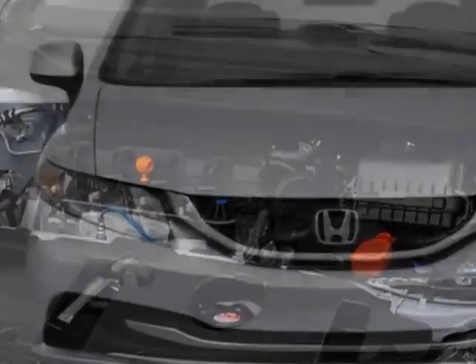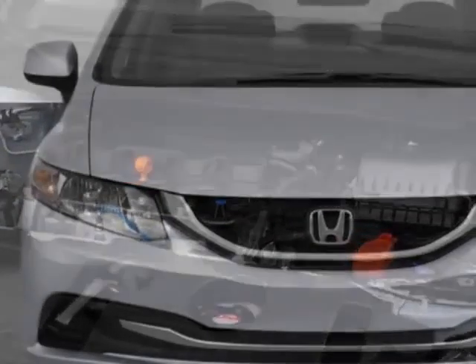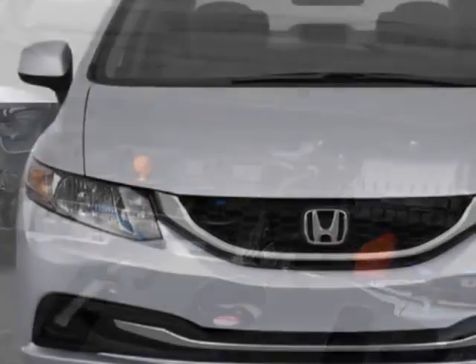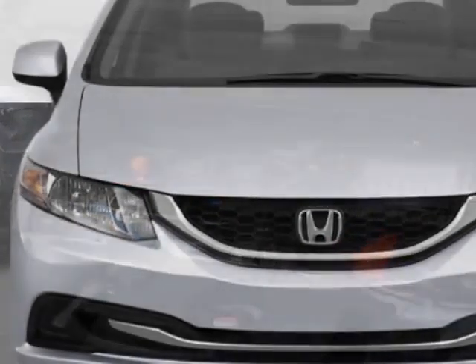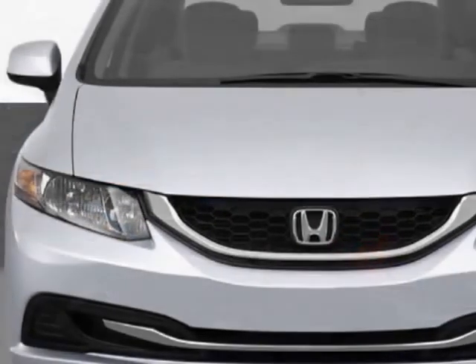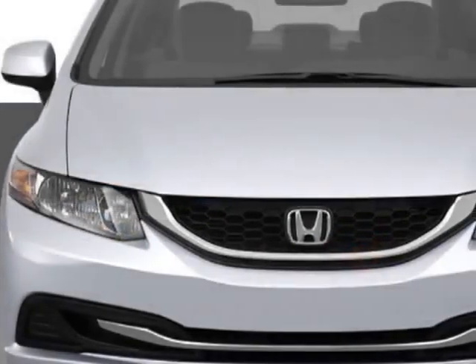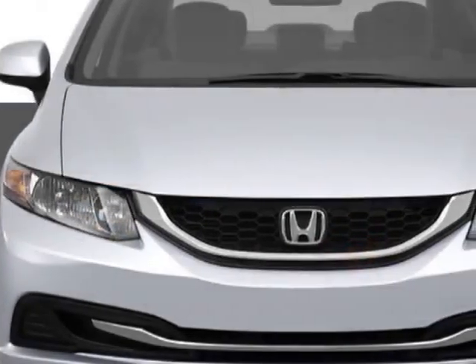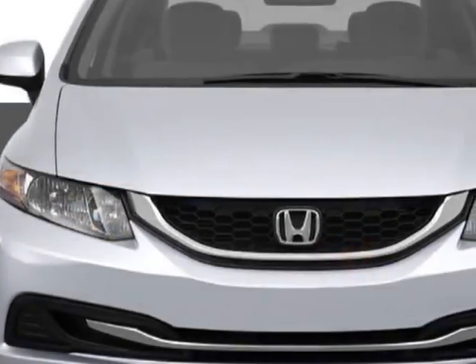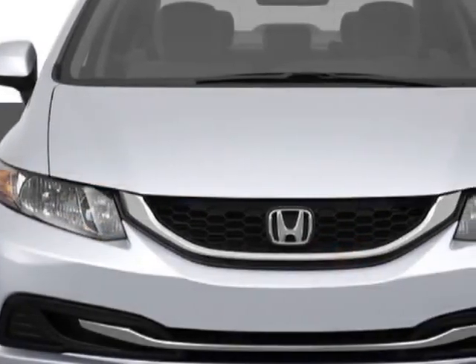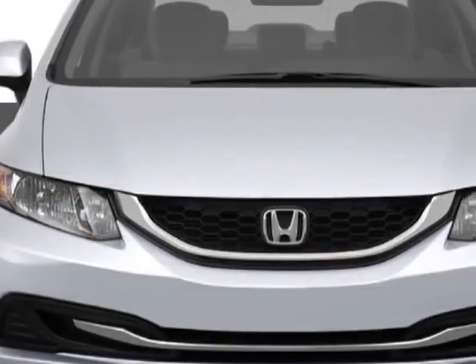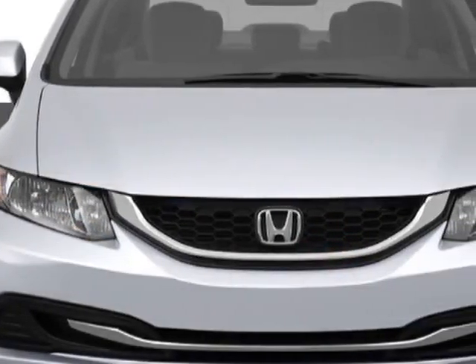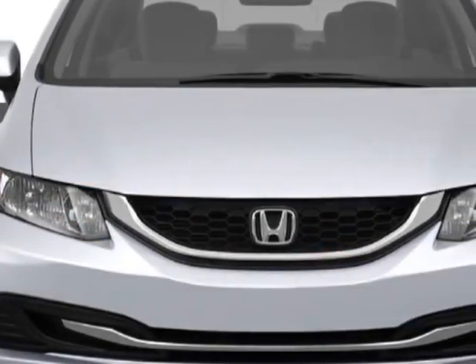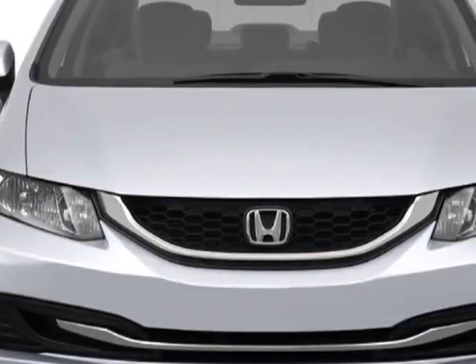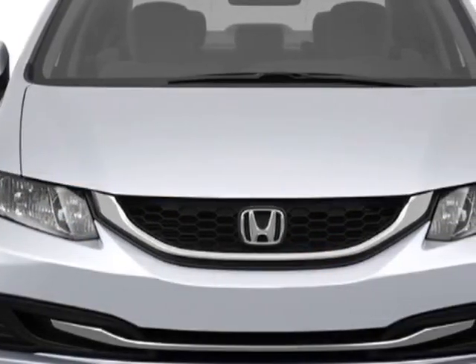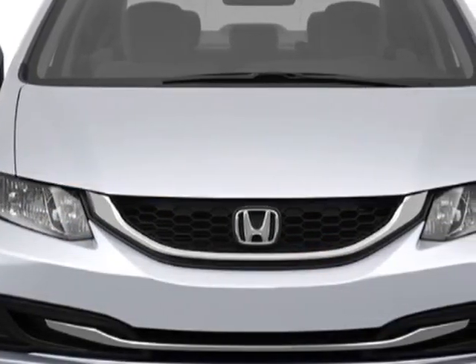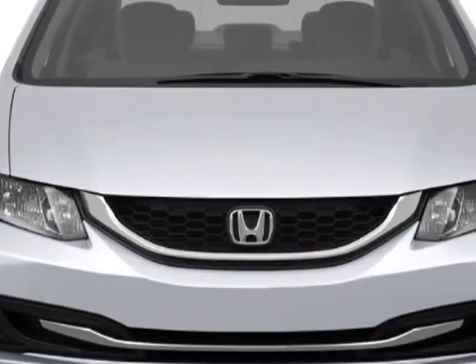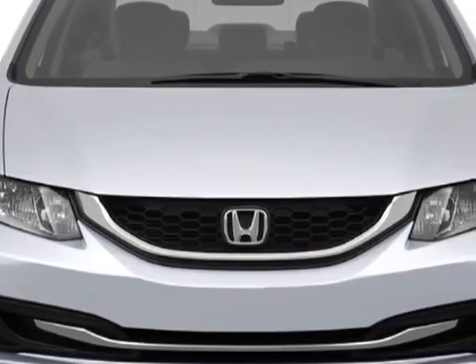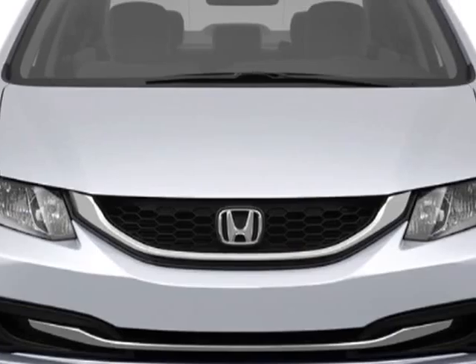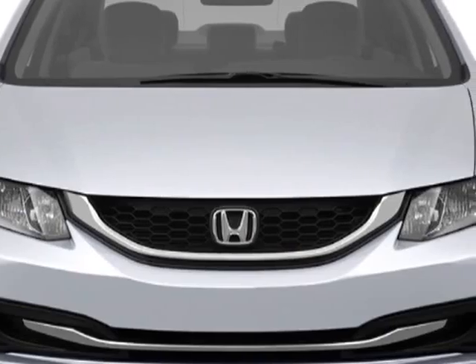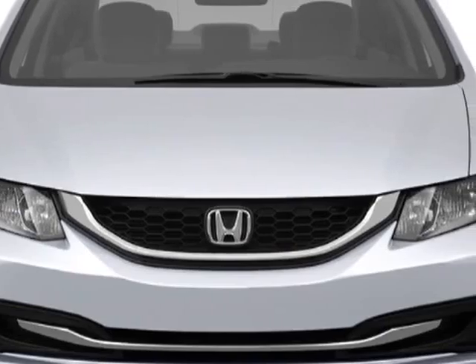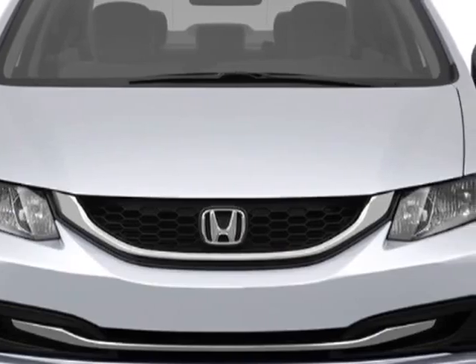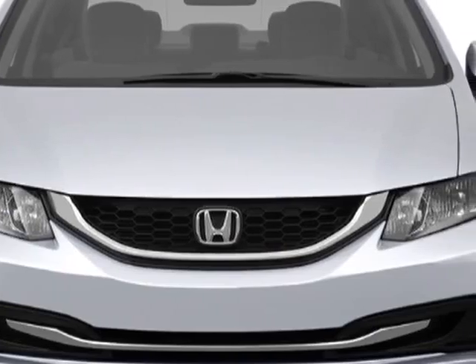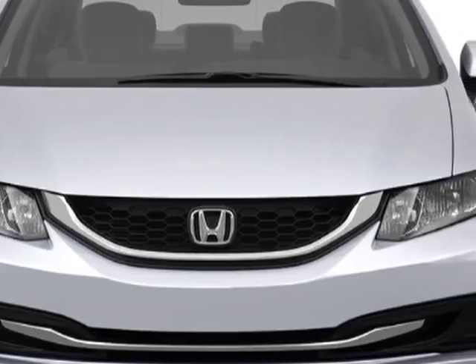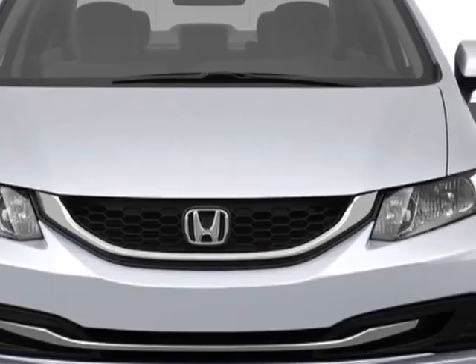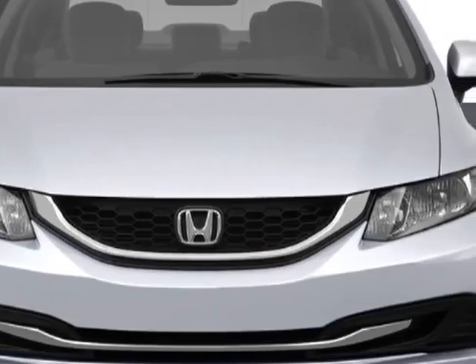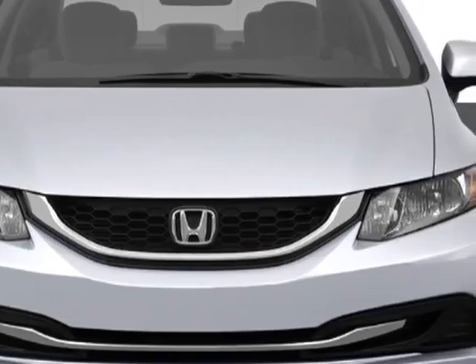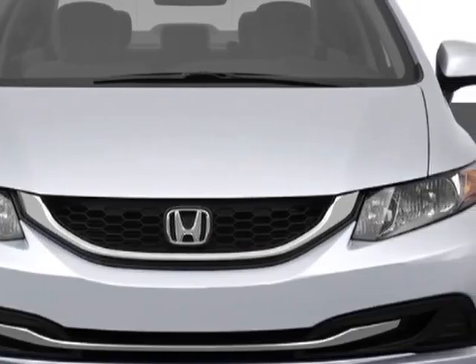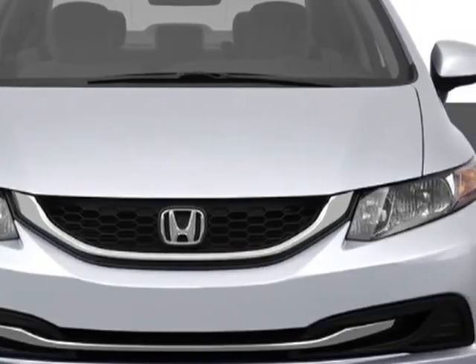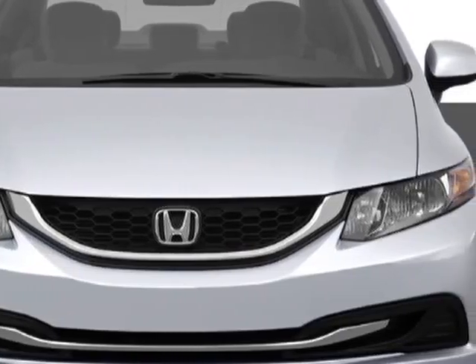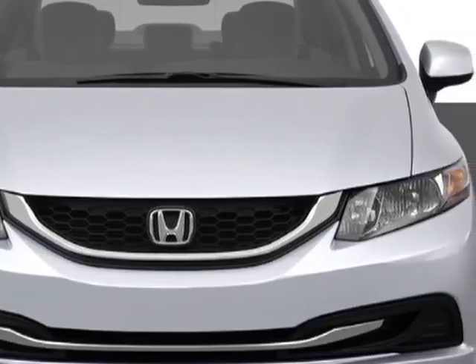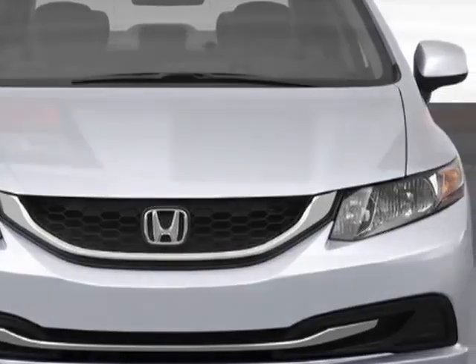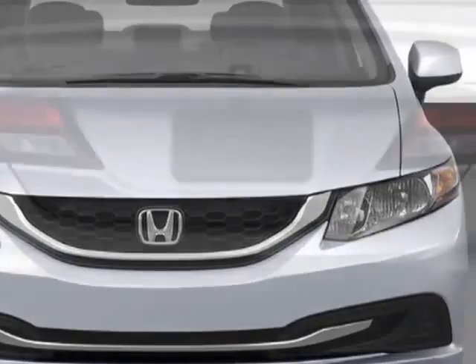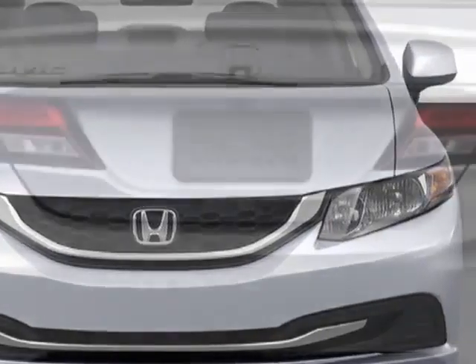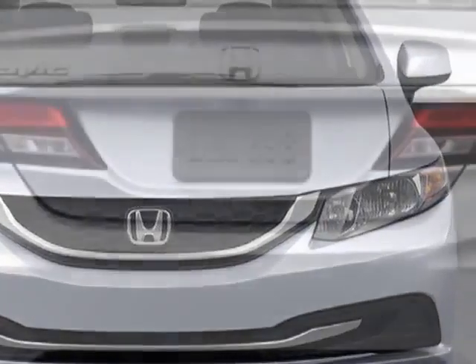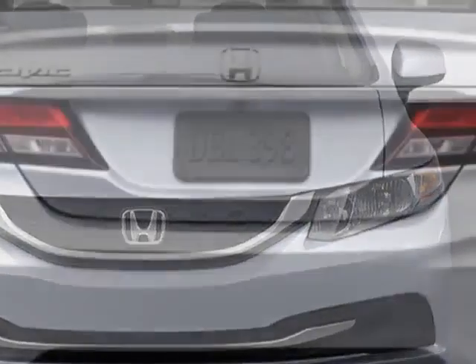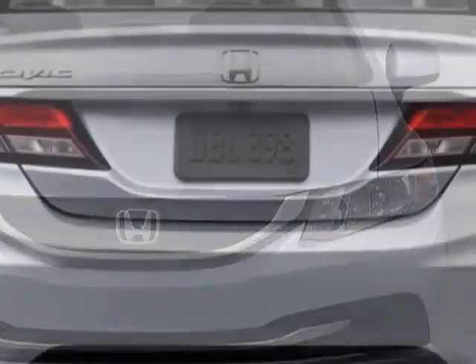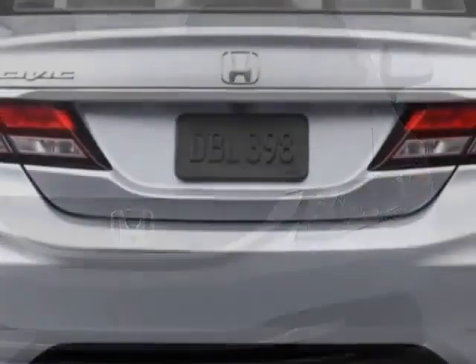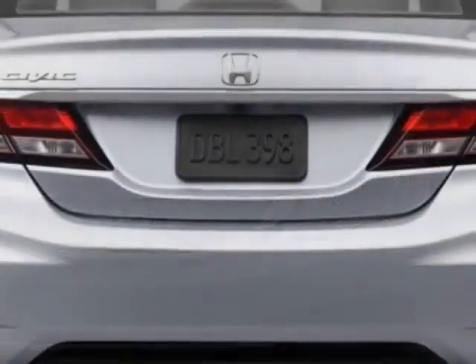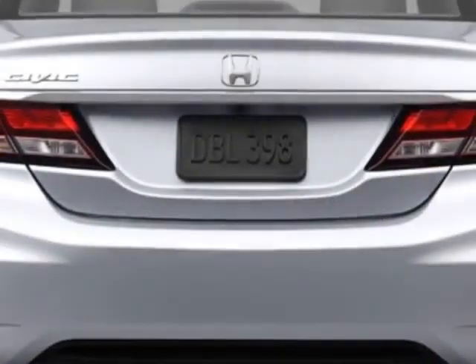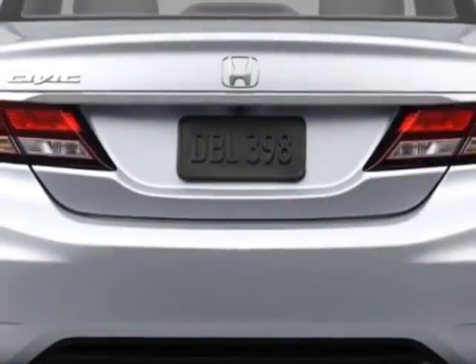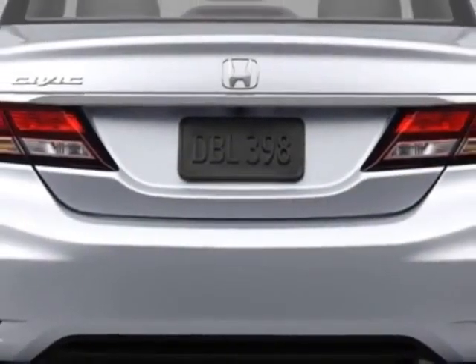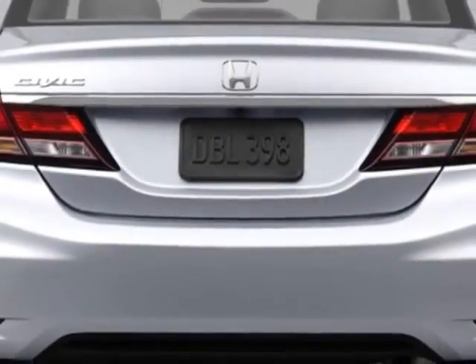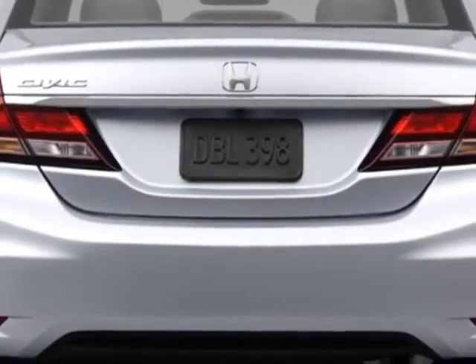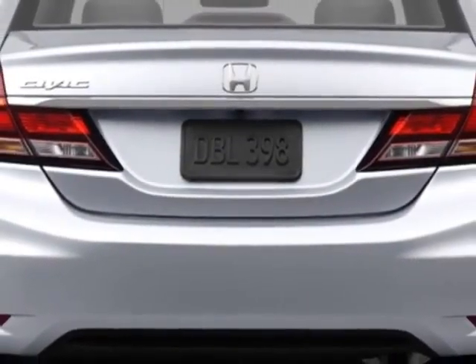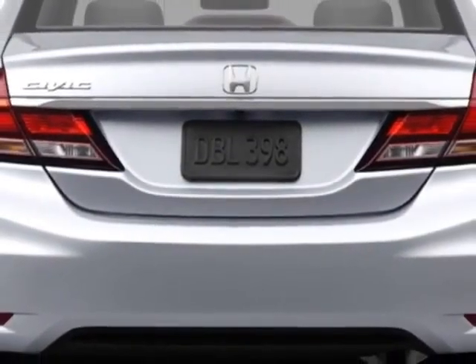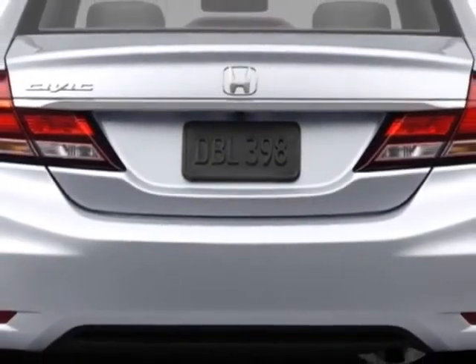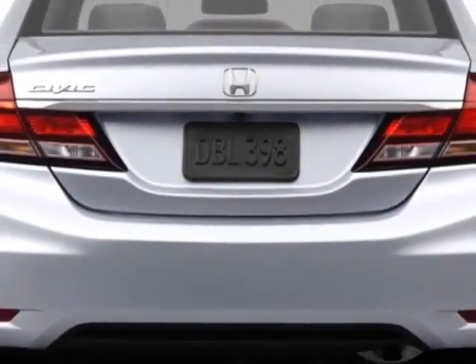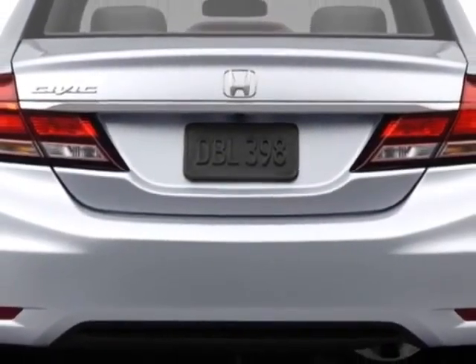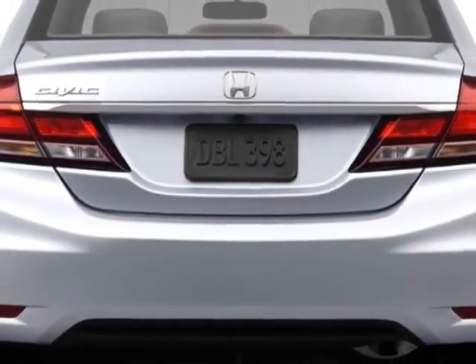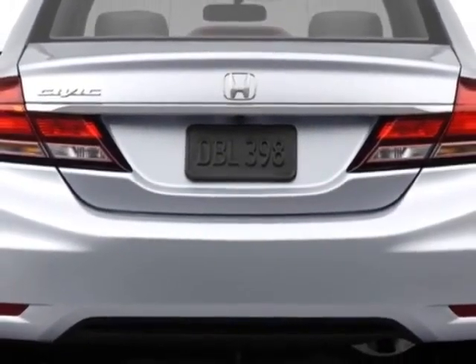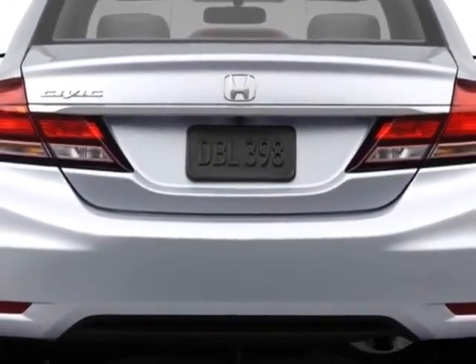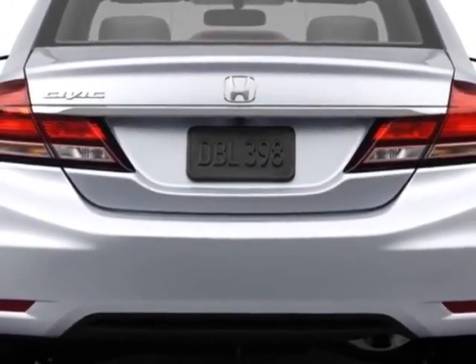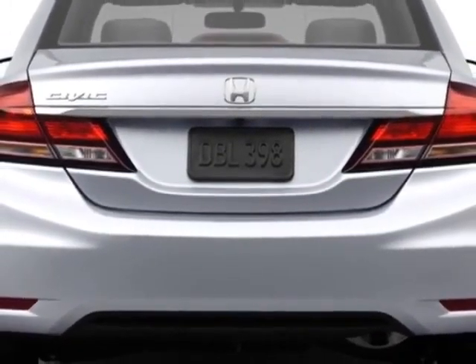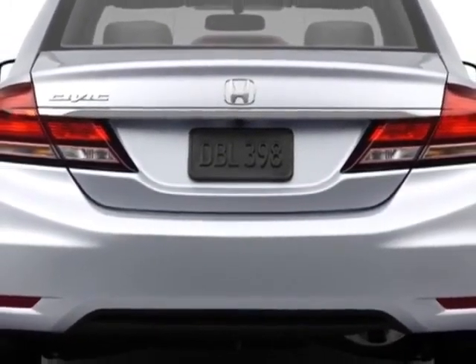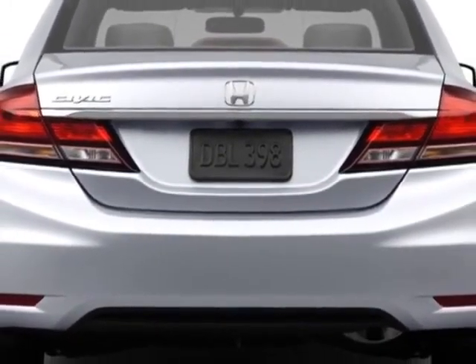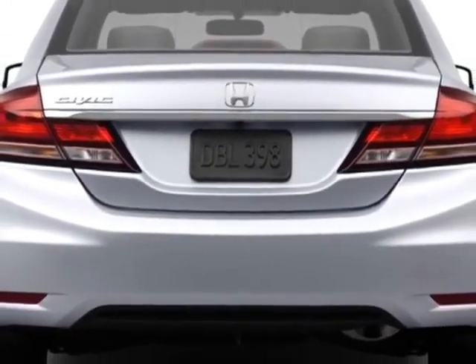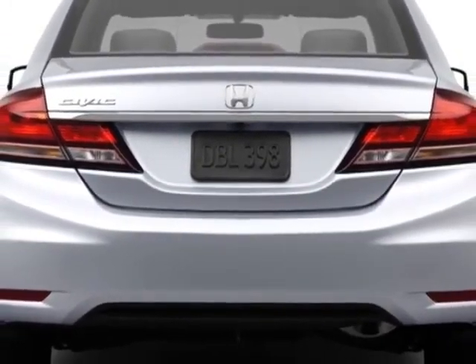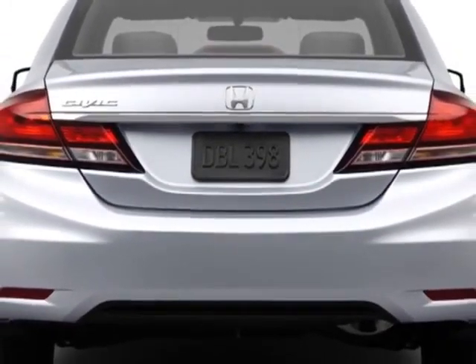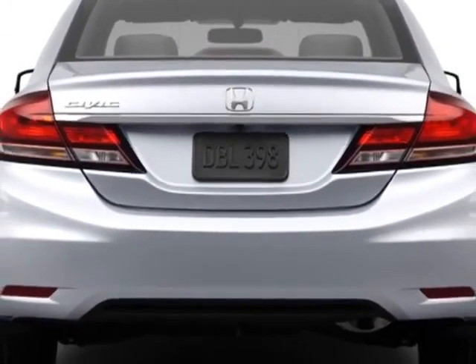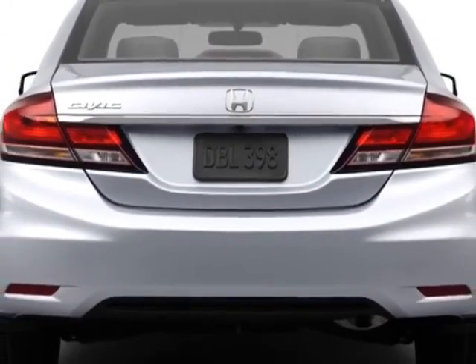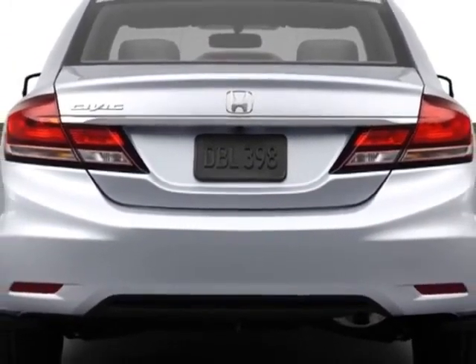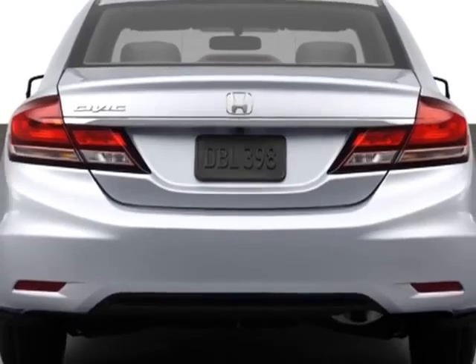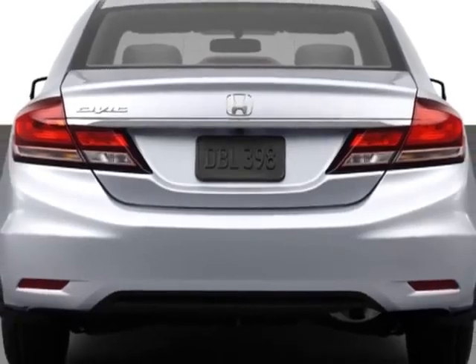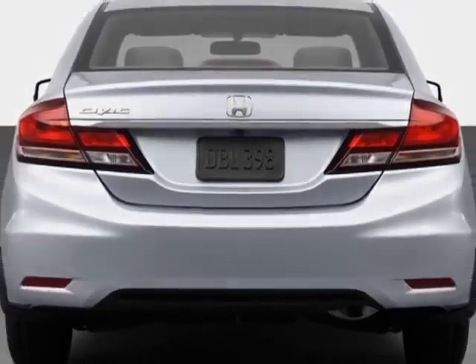Additional options for this vehicle include power mirrors, steering wheel radio controls, phone, security system, and daytime running lights.